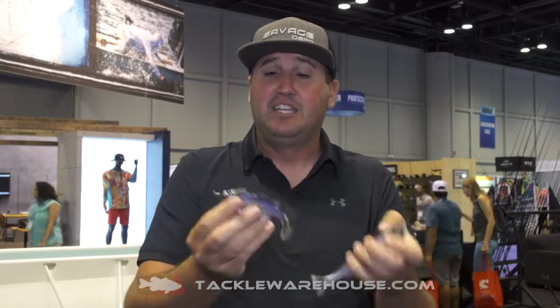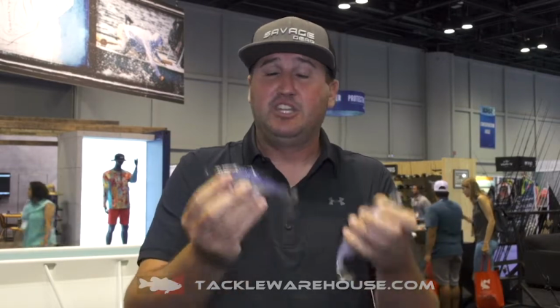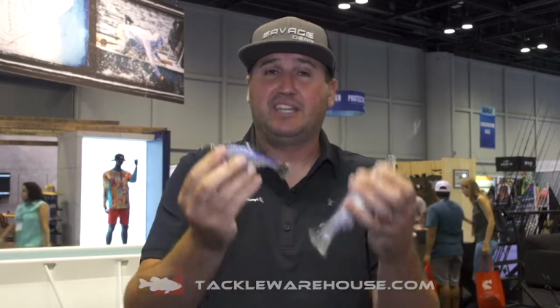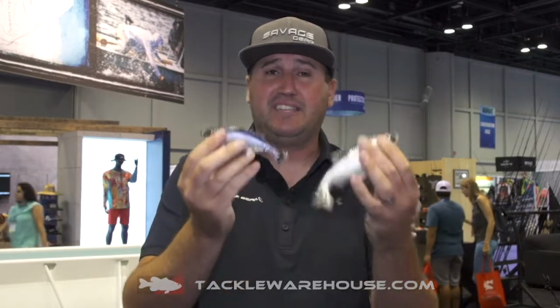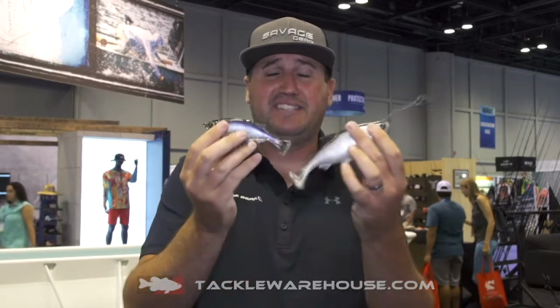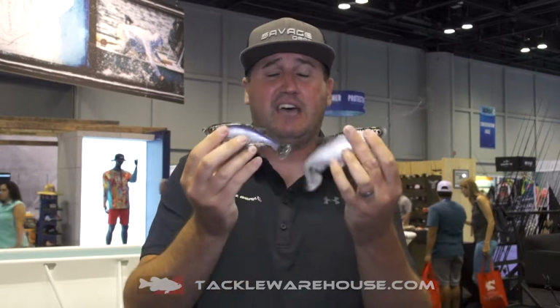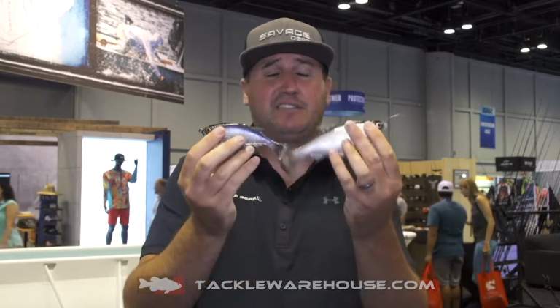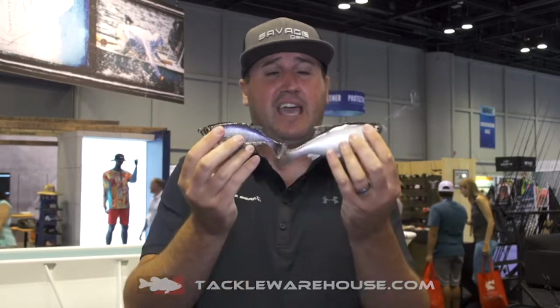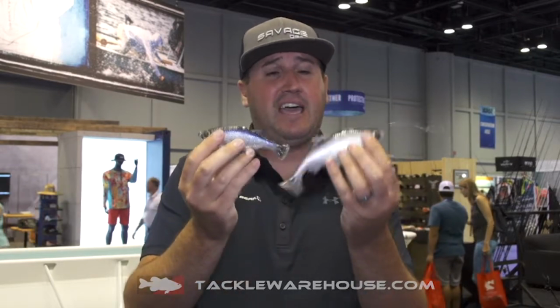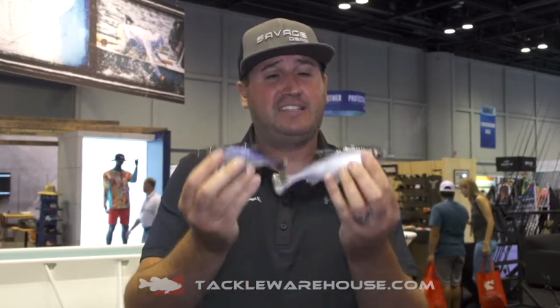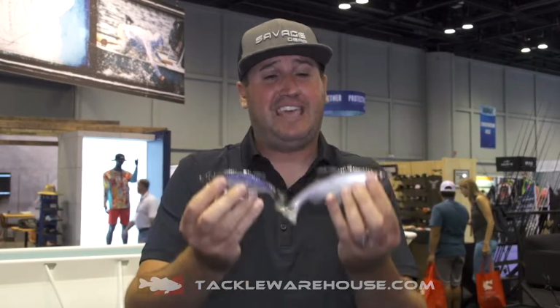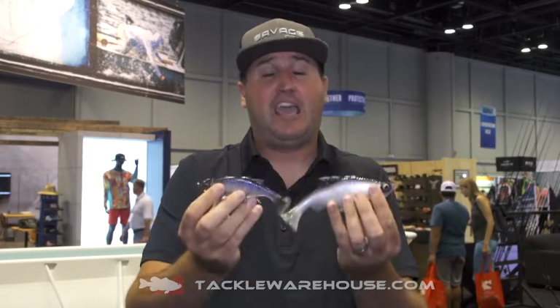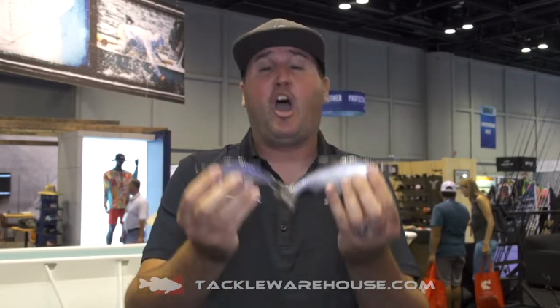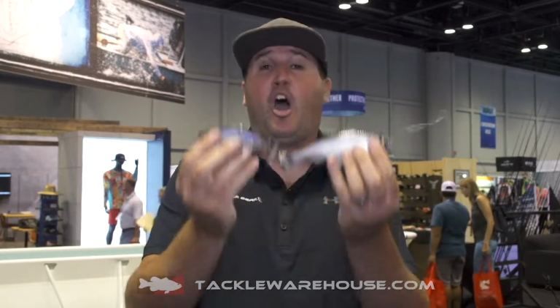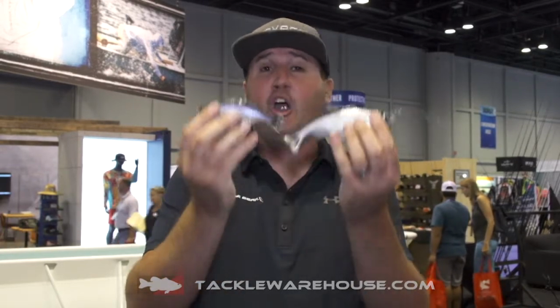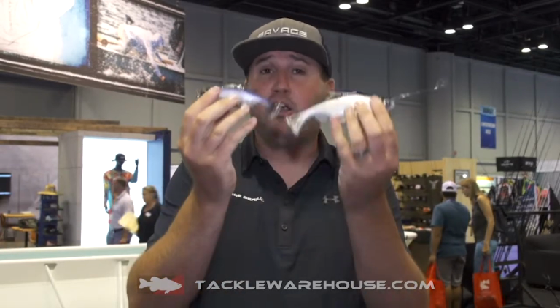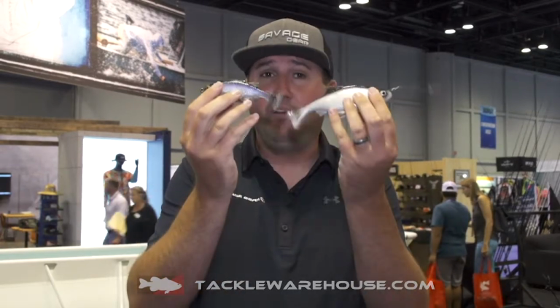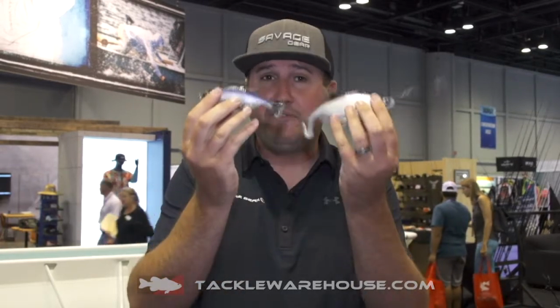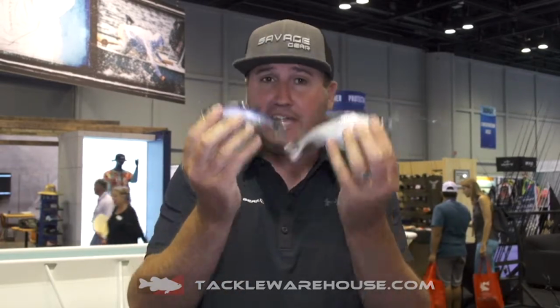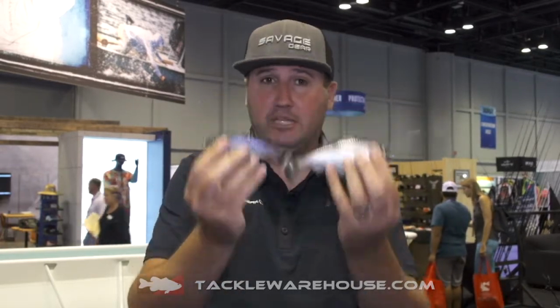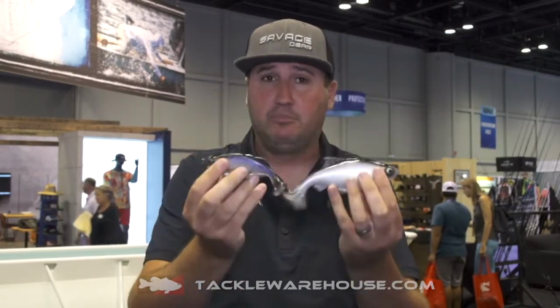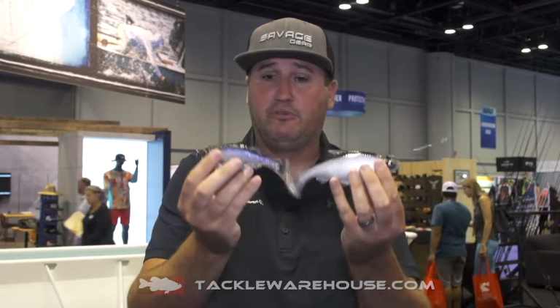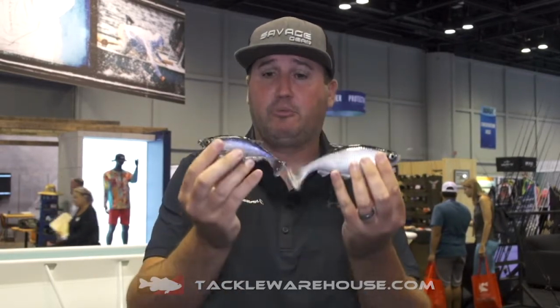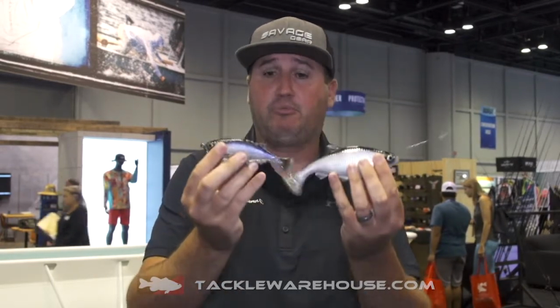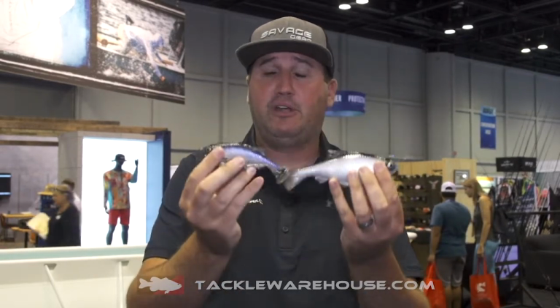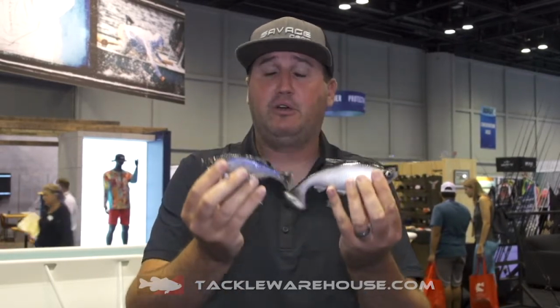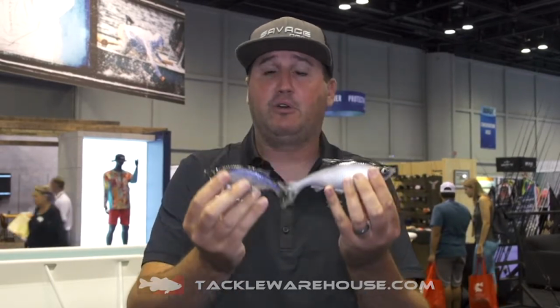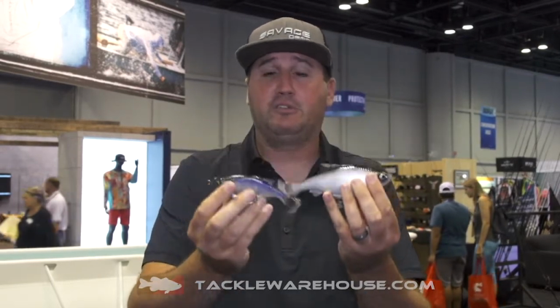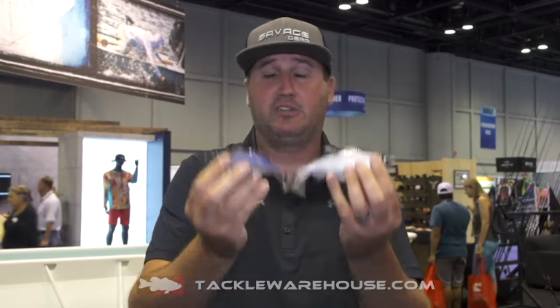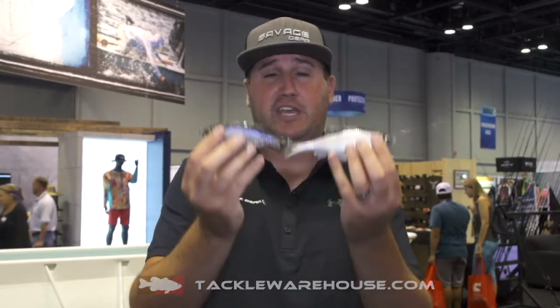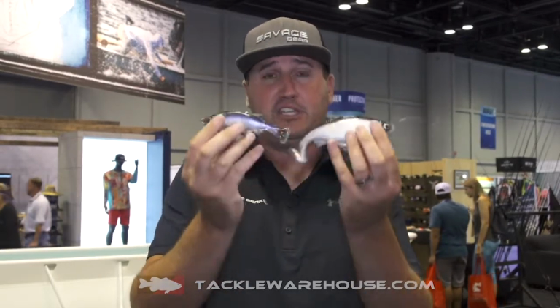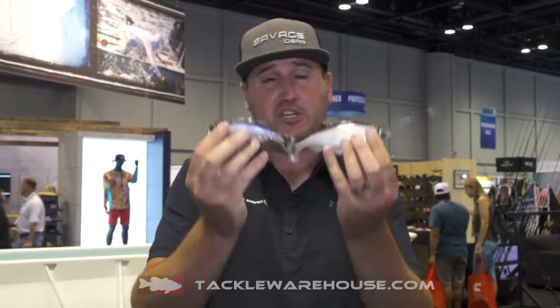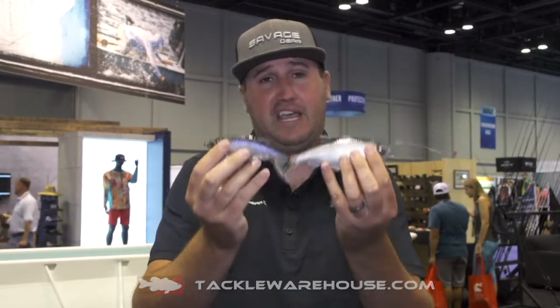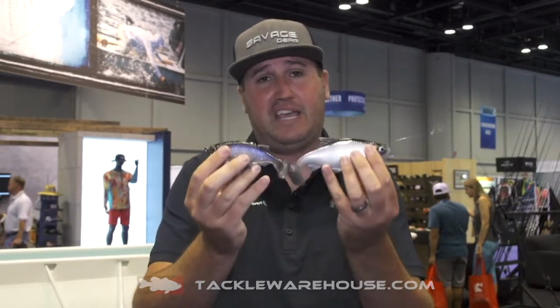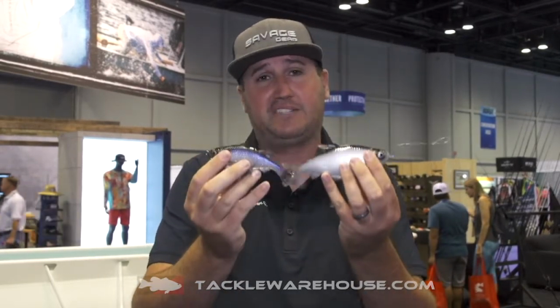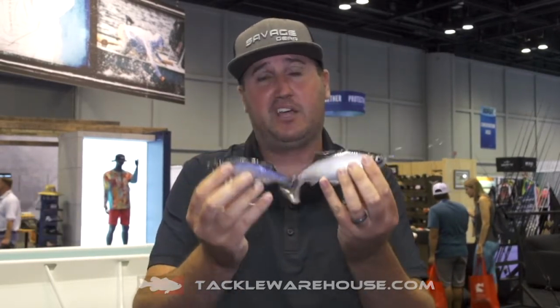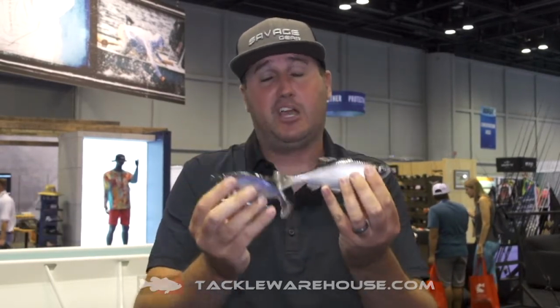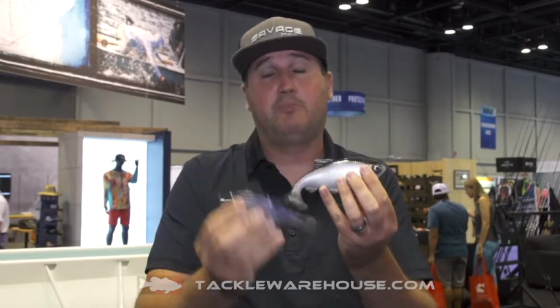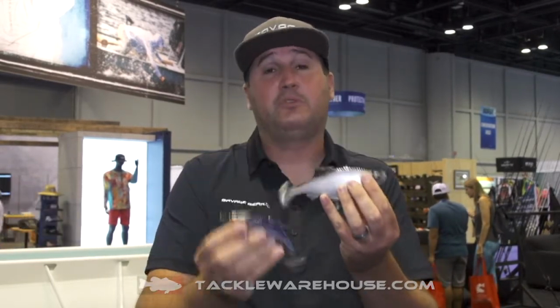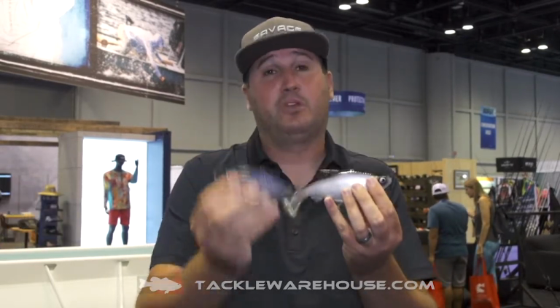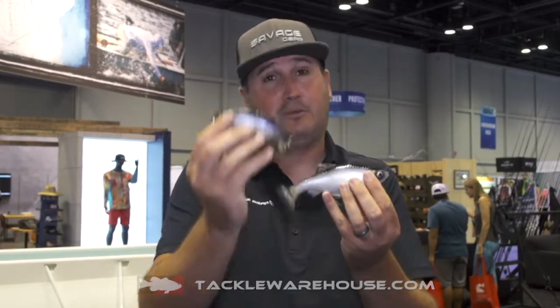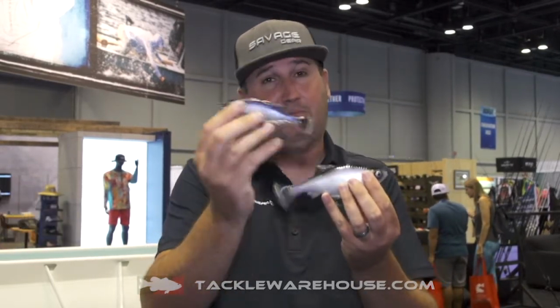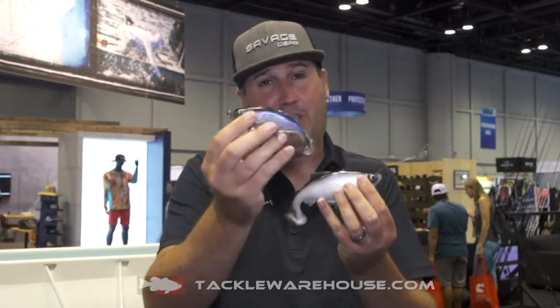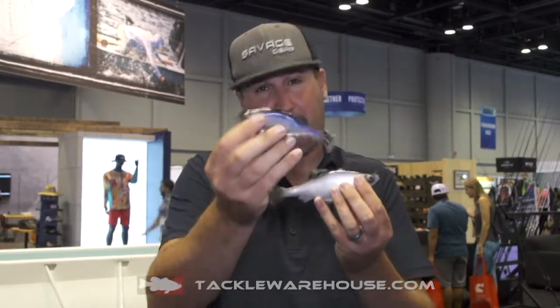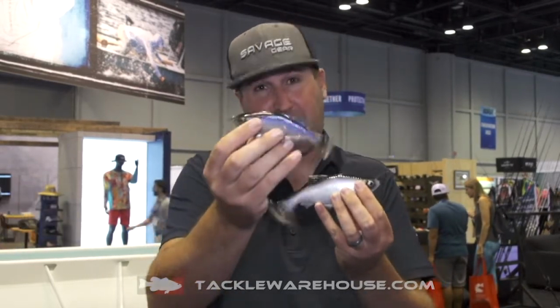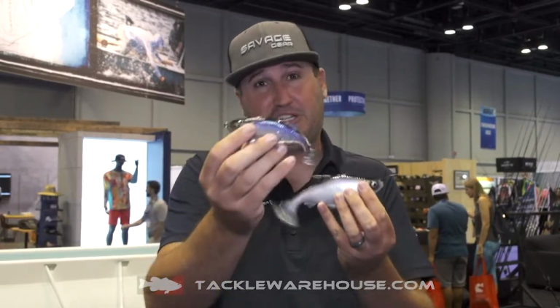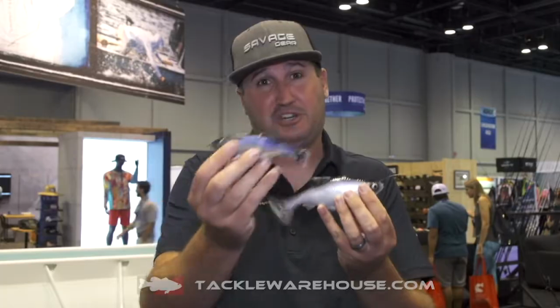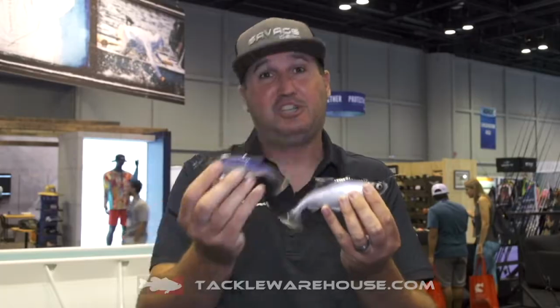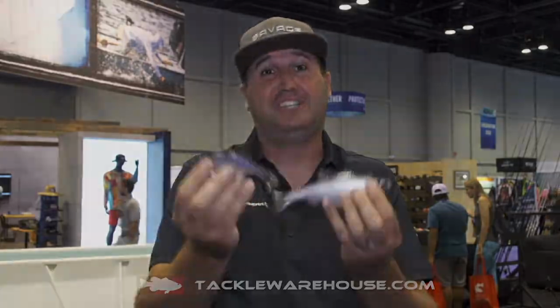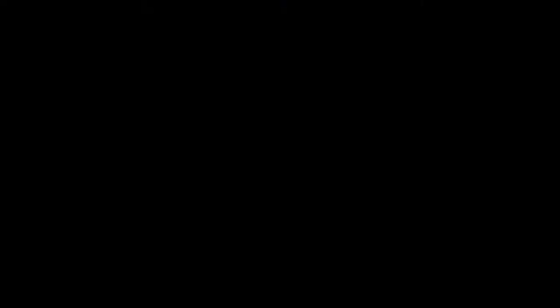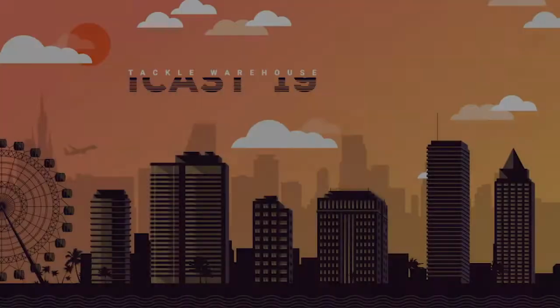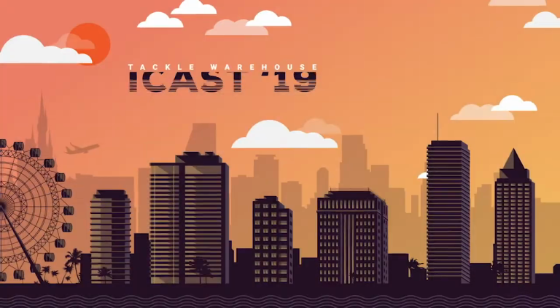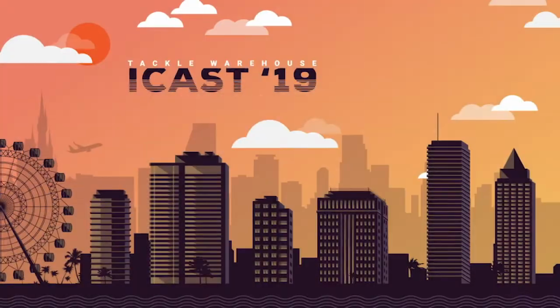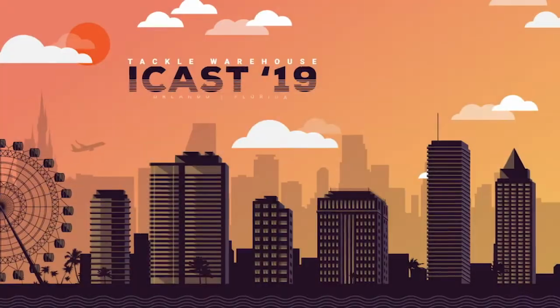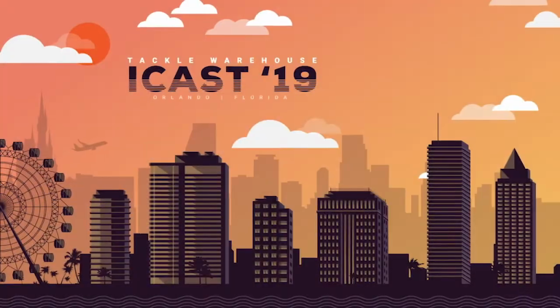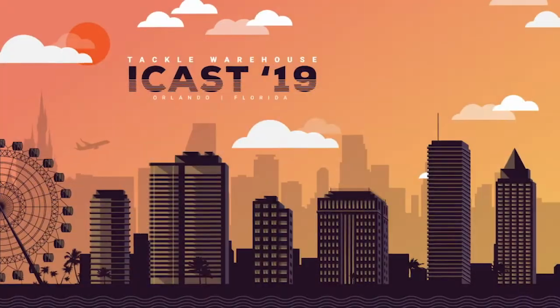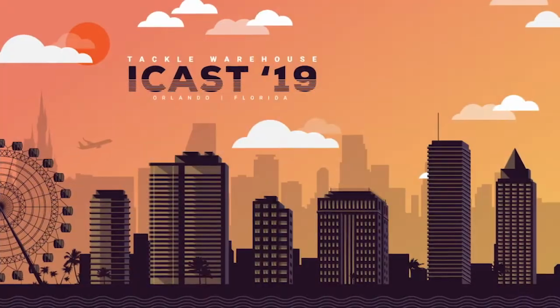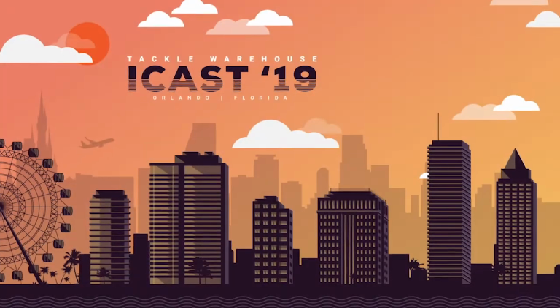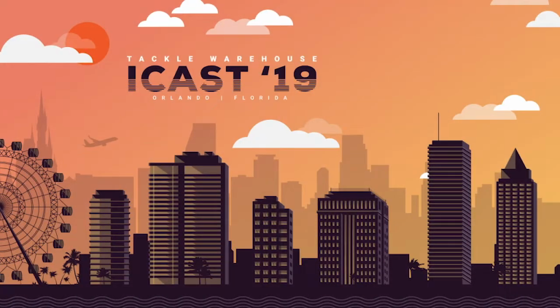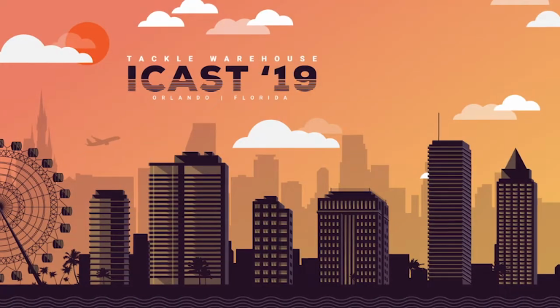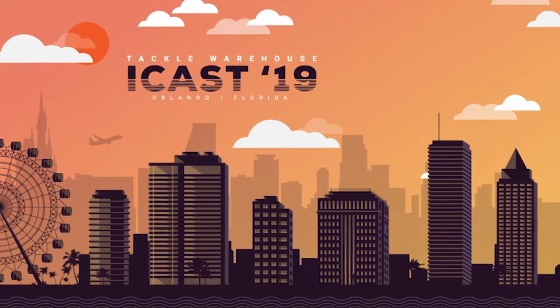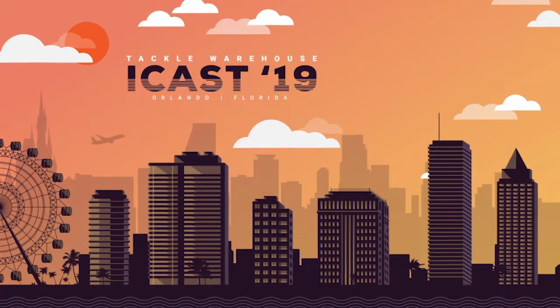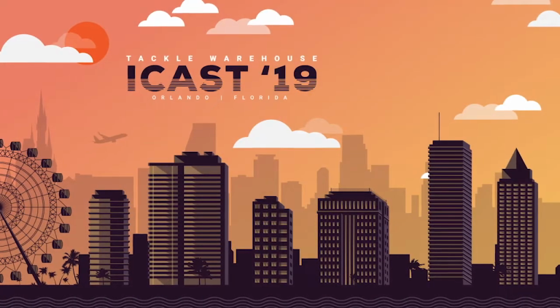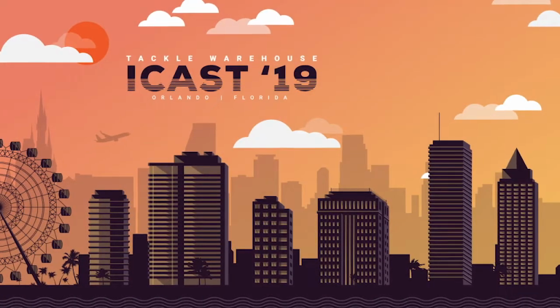Check these out guys — they are available for pre-order, so get your hands on them. You're going to want to make sure you did. I'm Nick, thanks for watching.